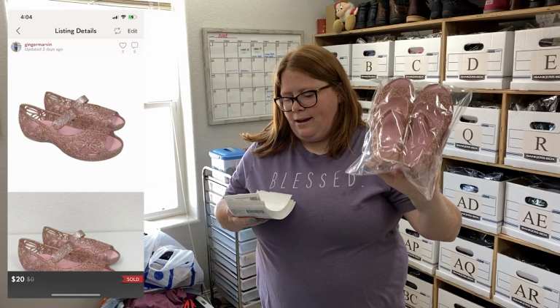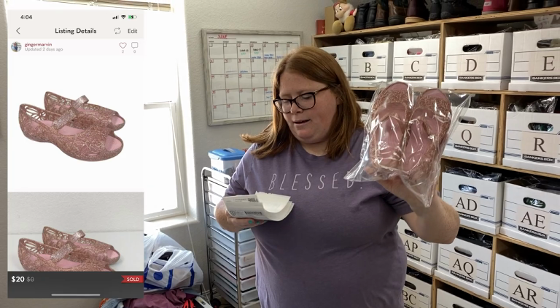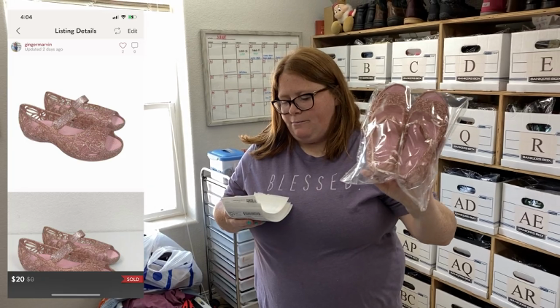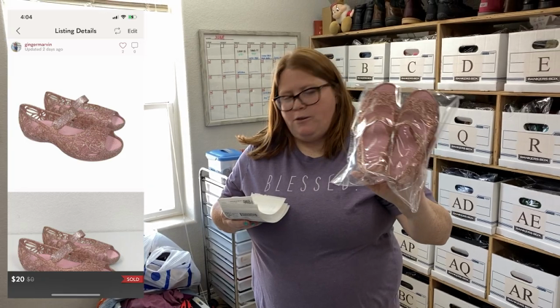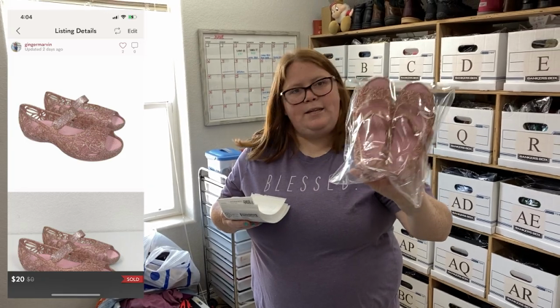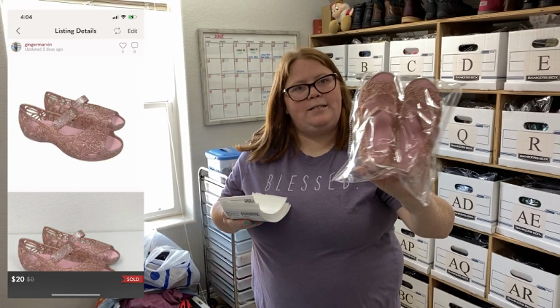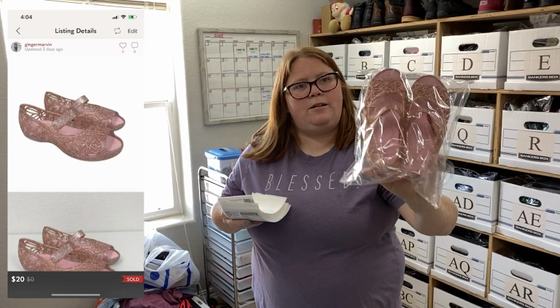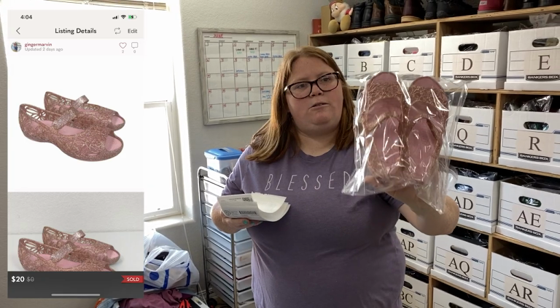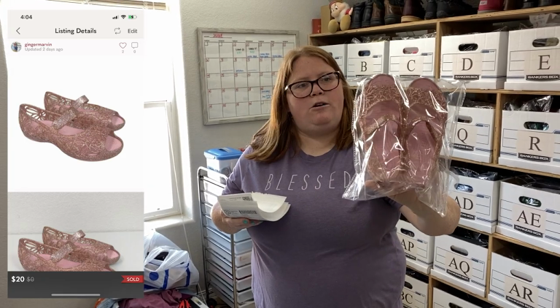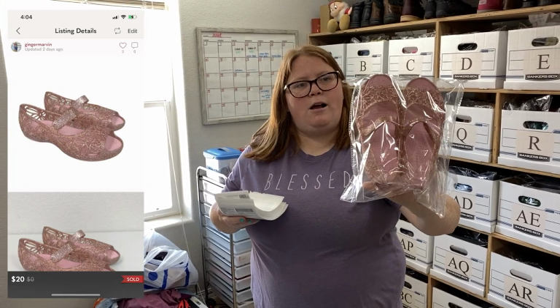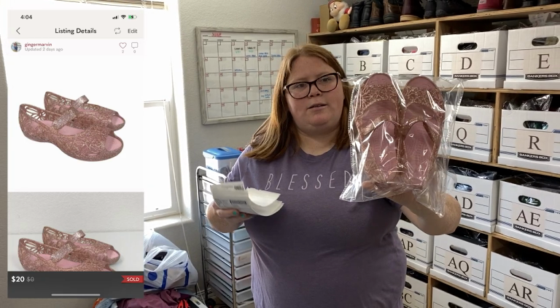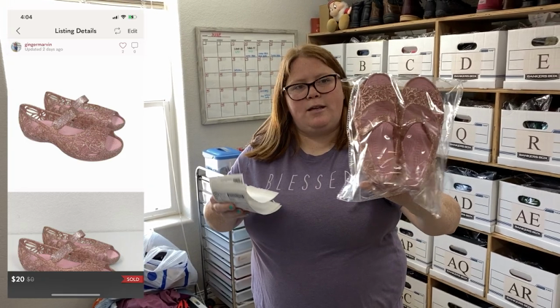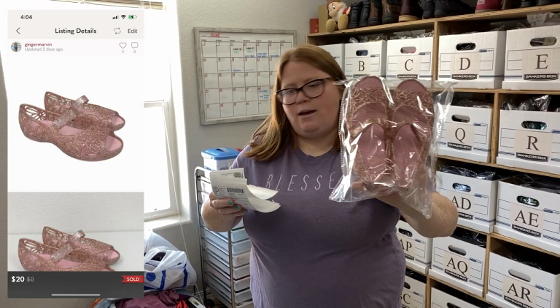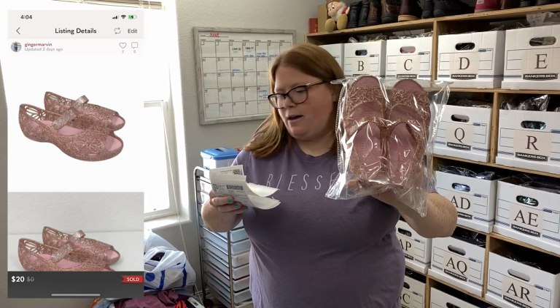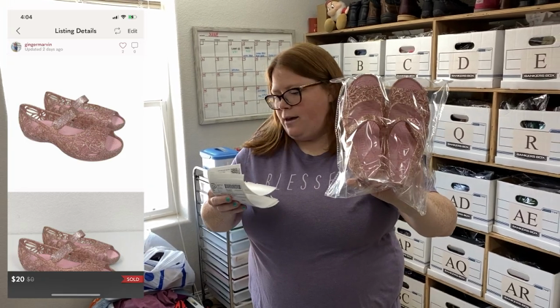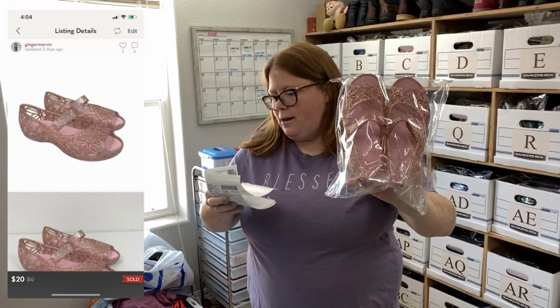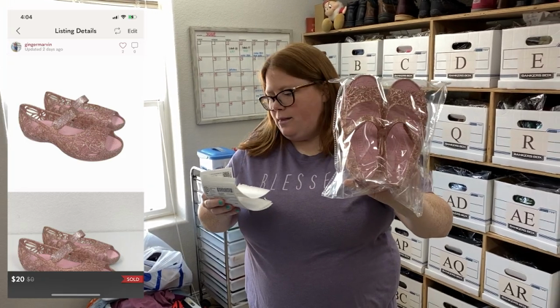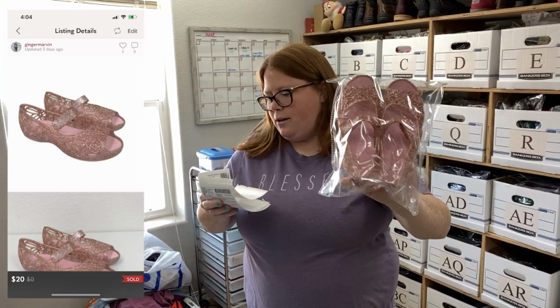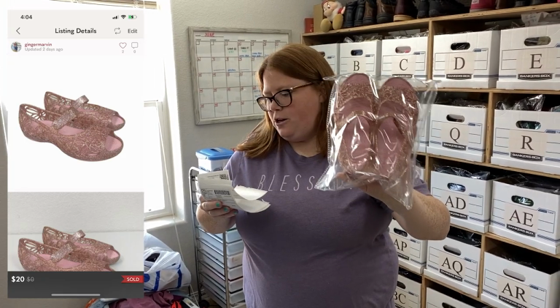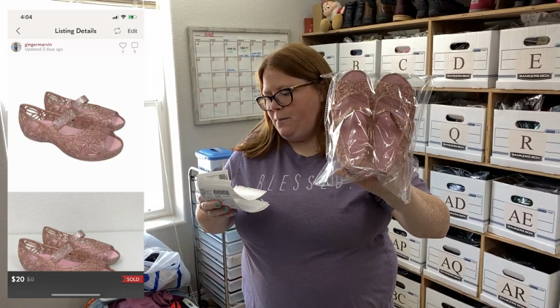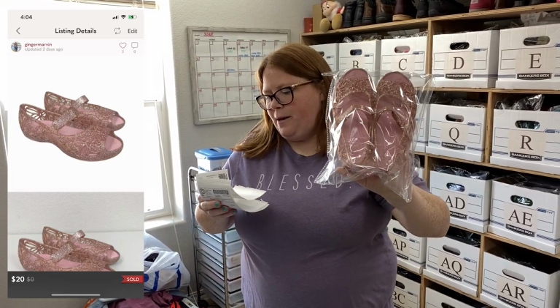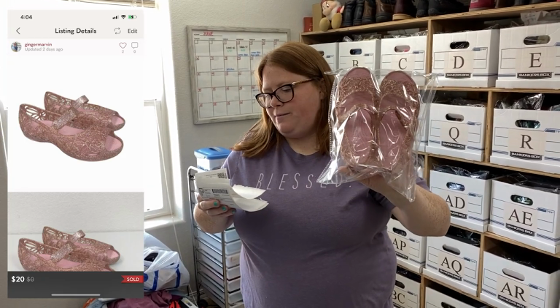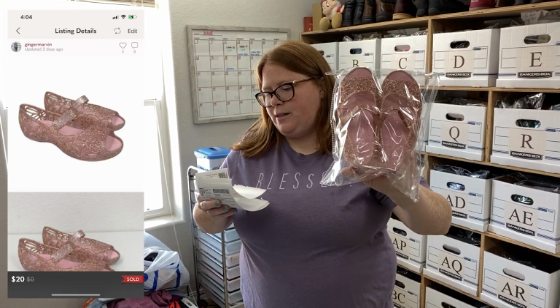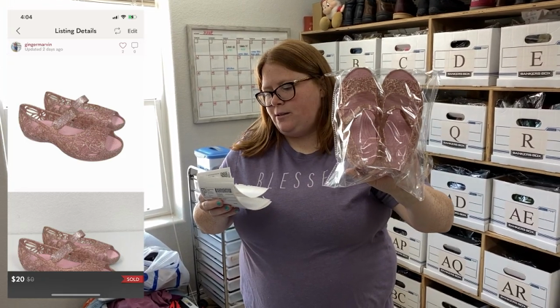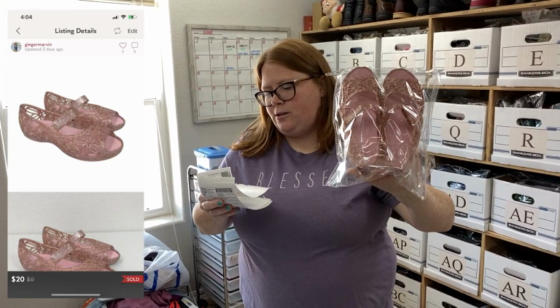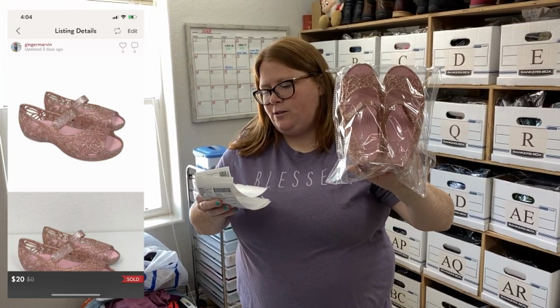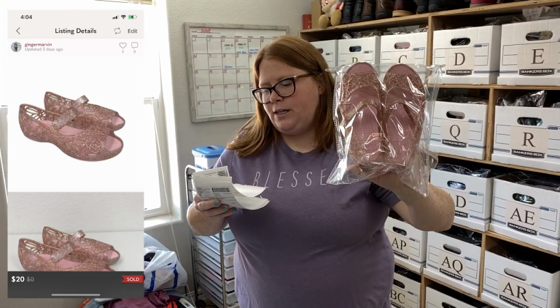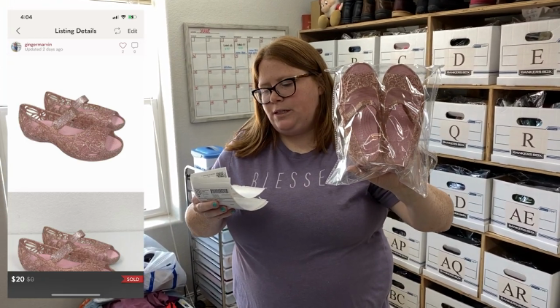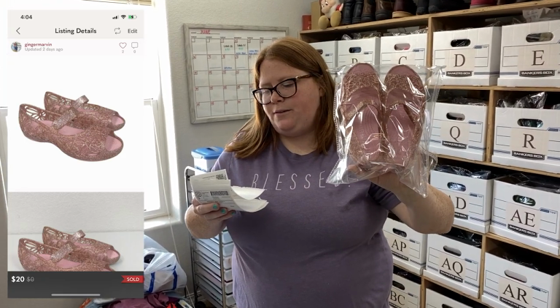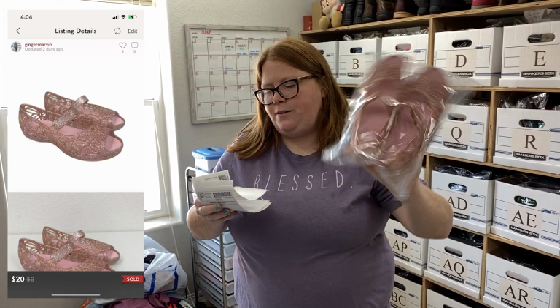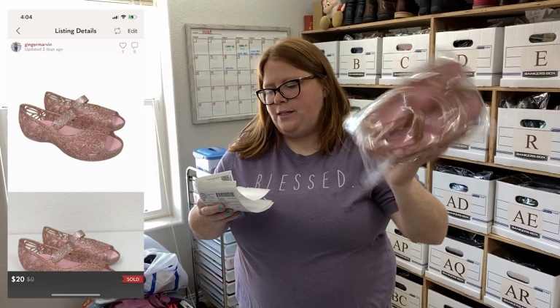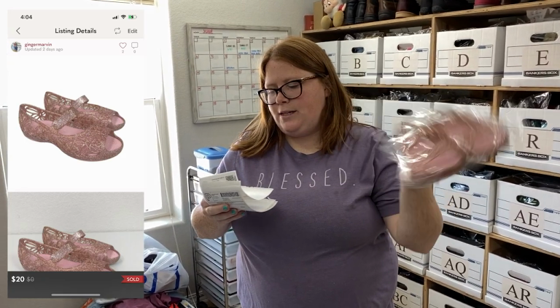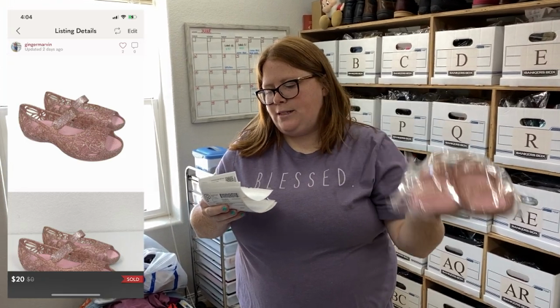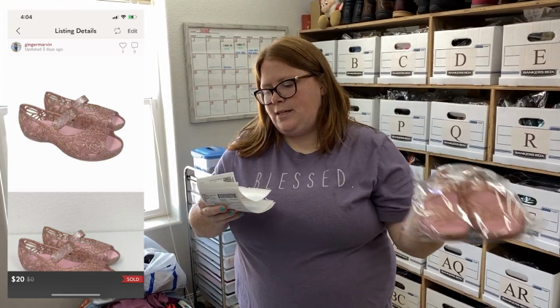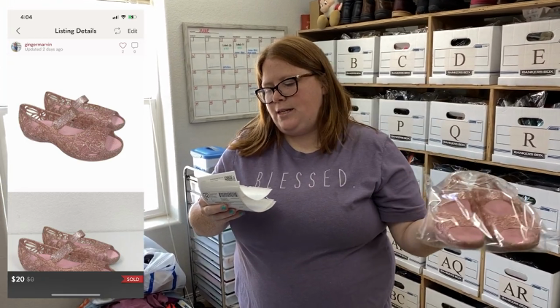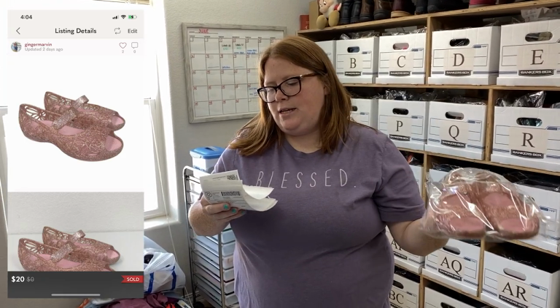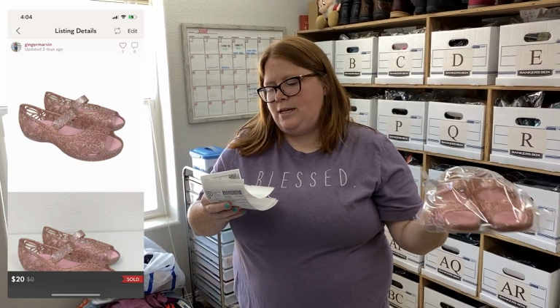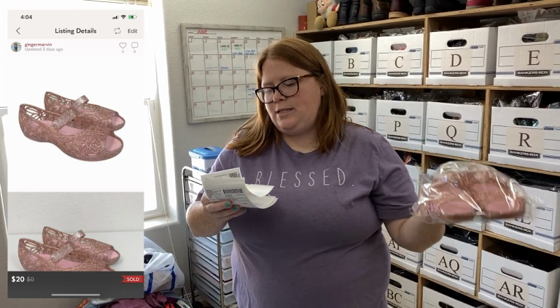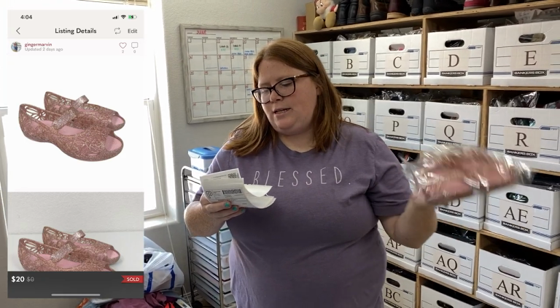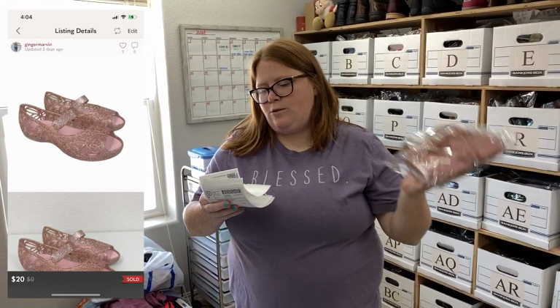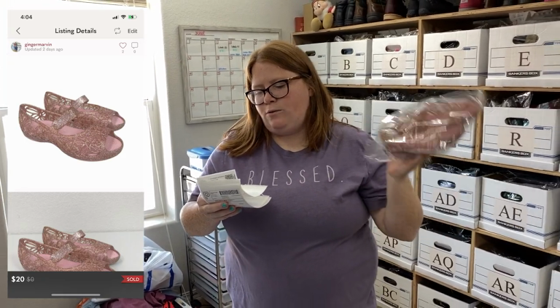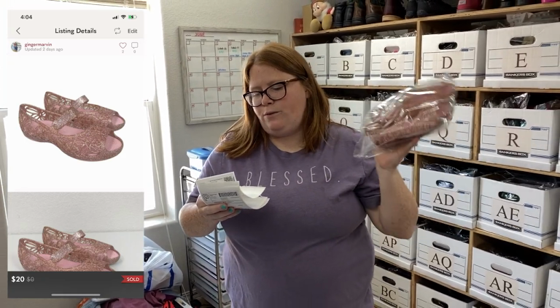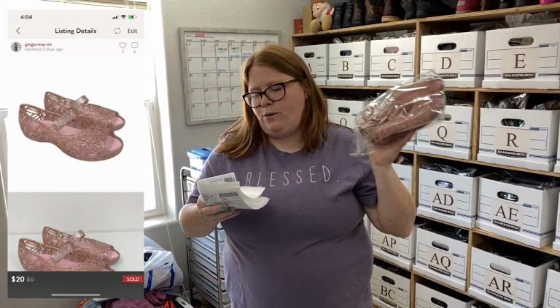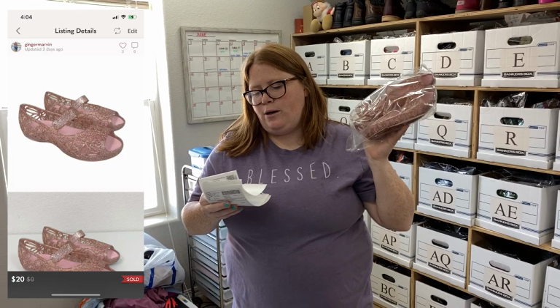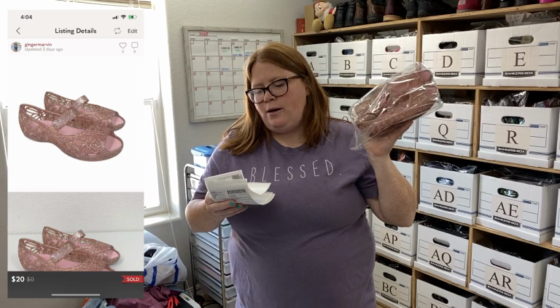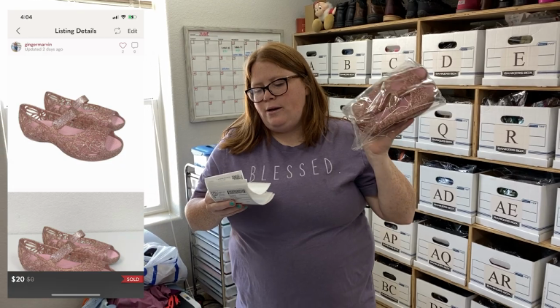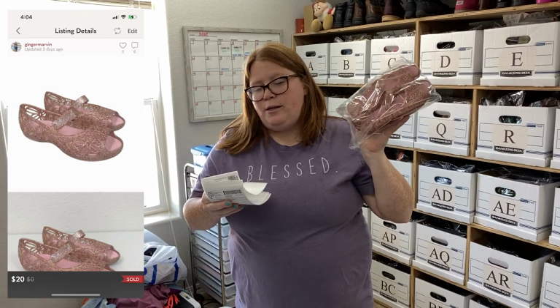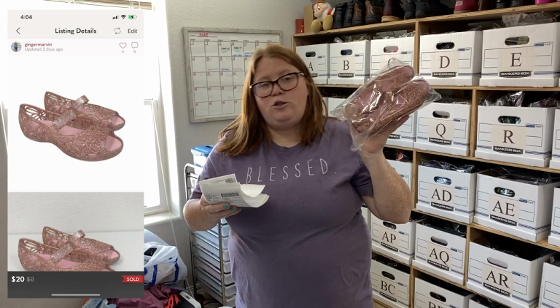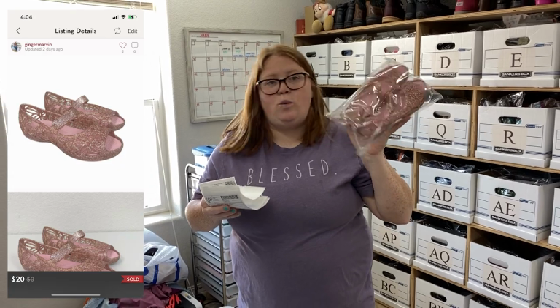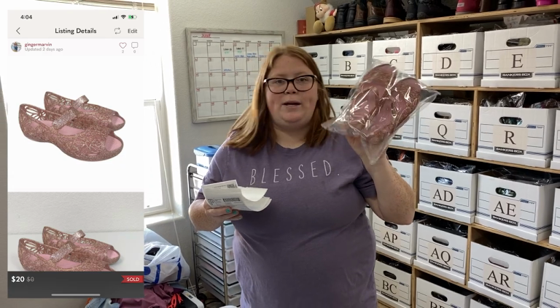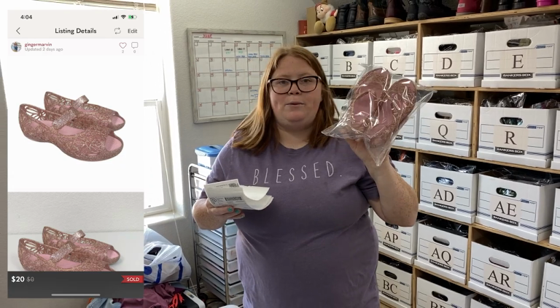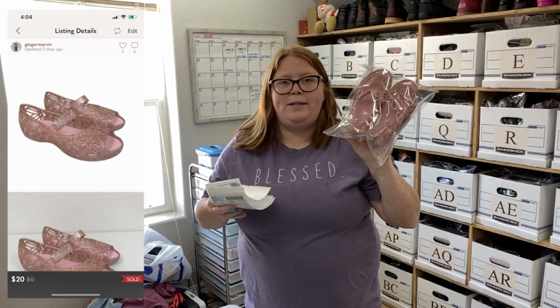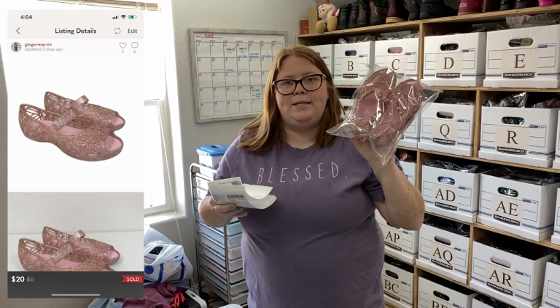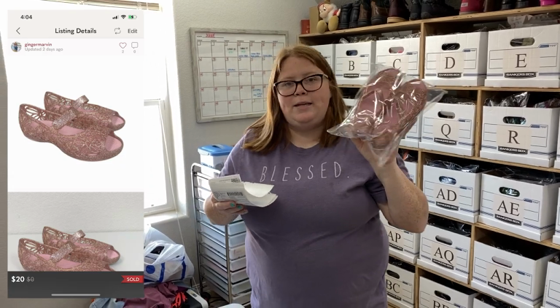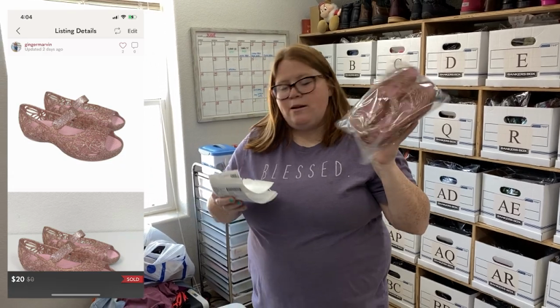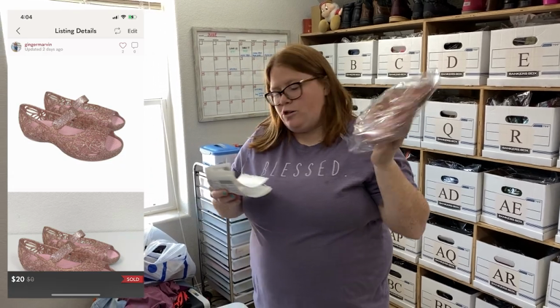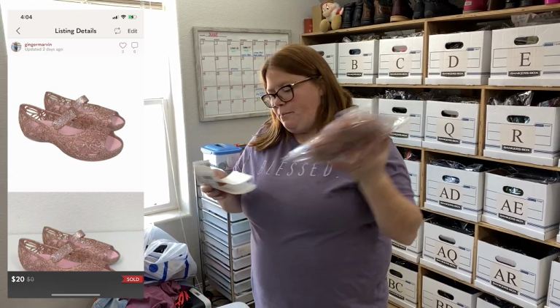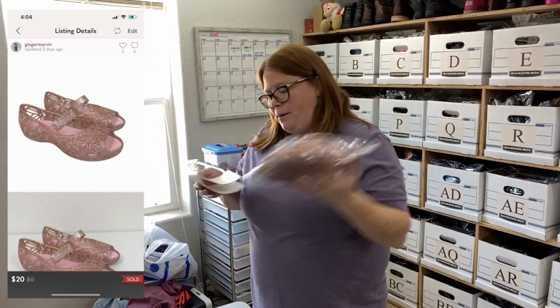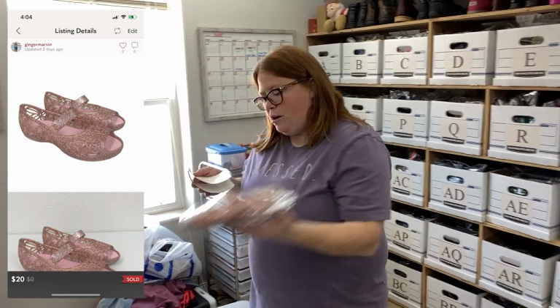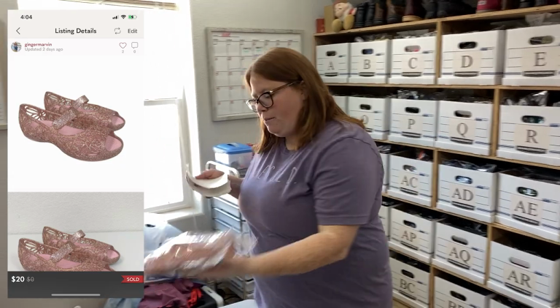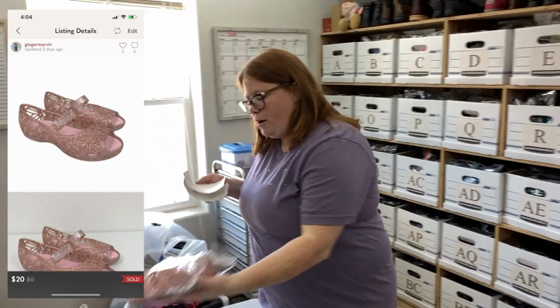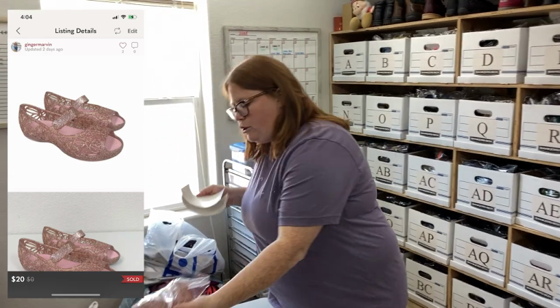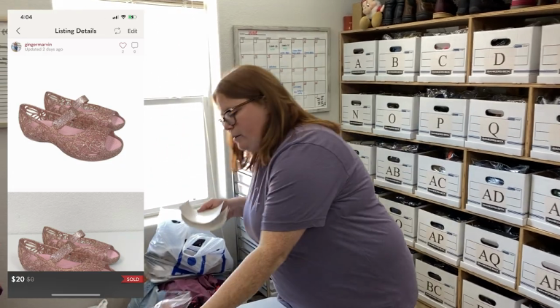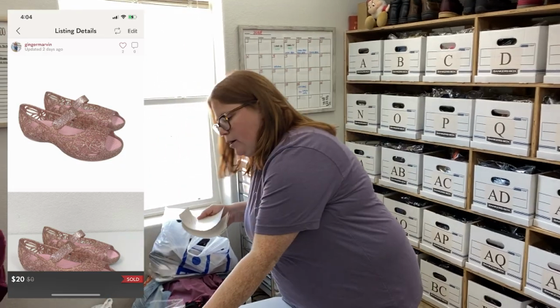These little Crocs I got at the JBF sale — $6.56 into these. They sold for $20 with discount shipping on Poshmark.